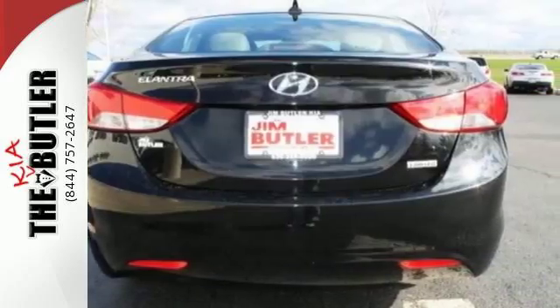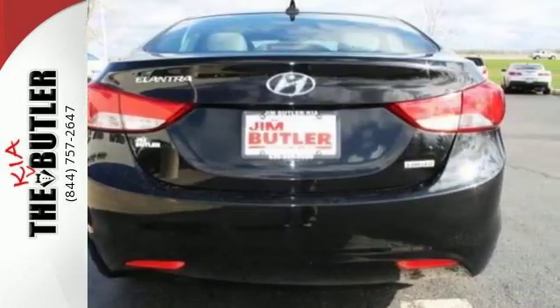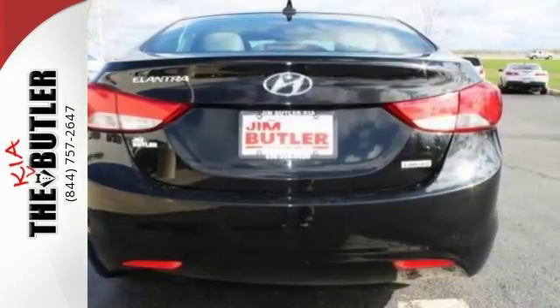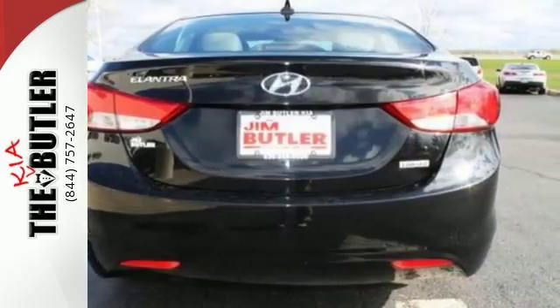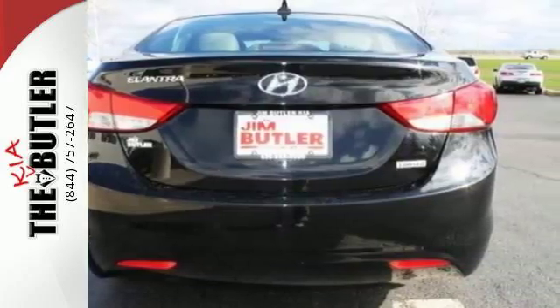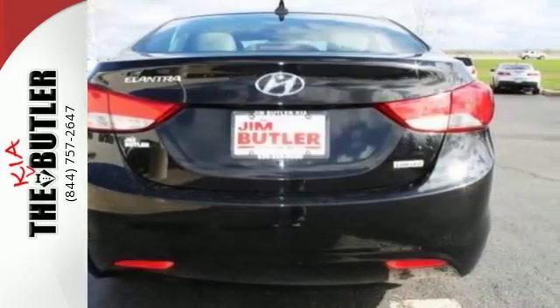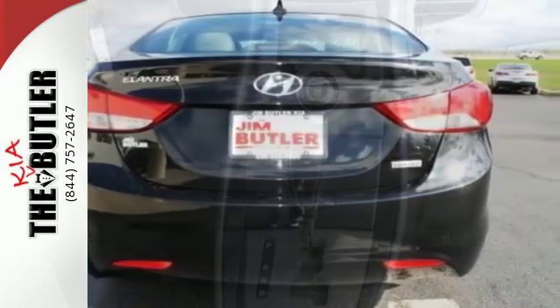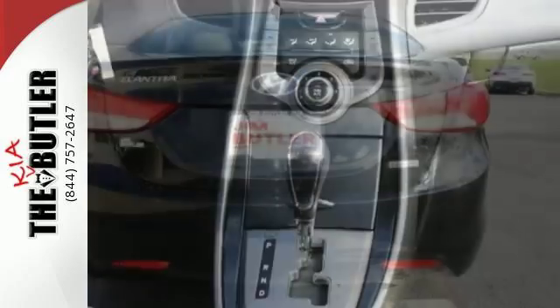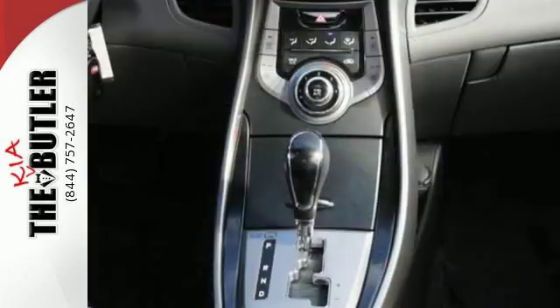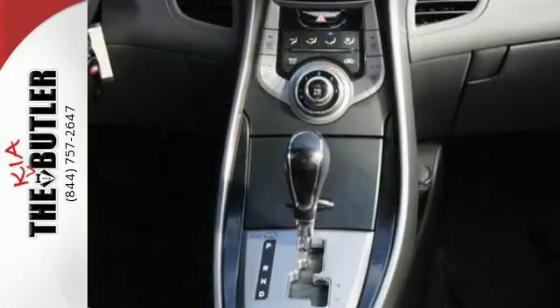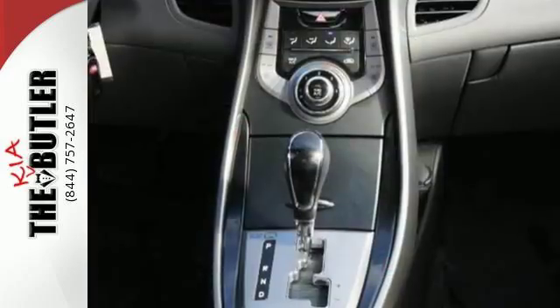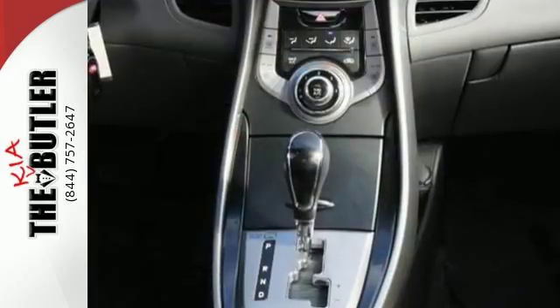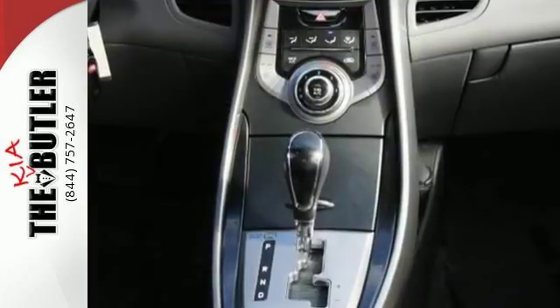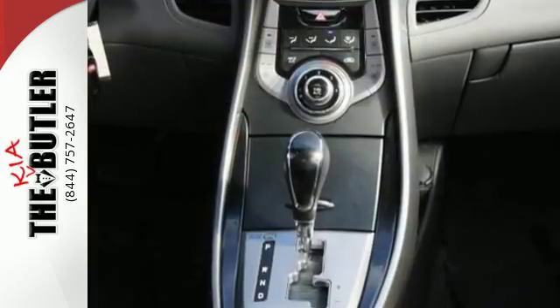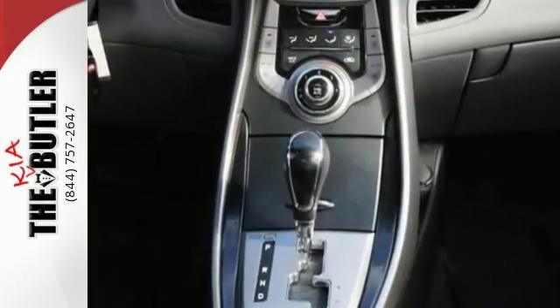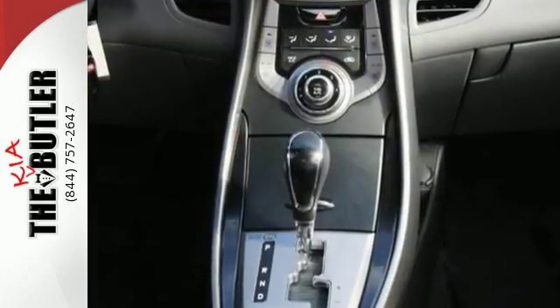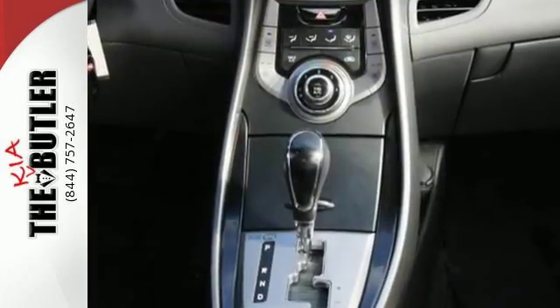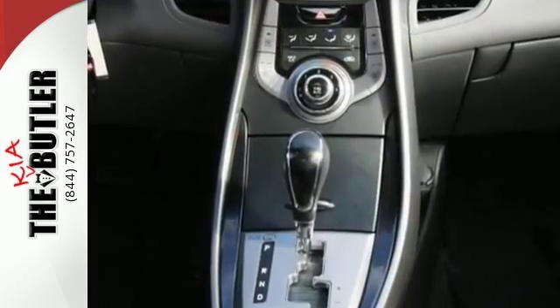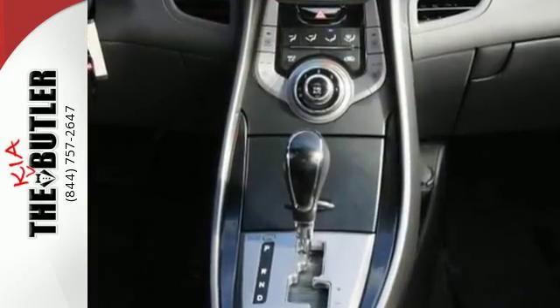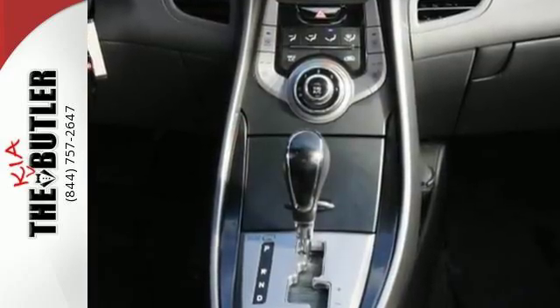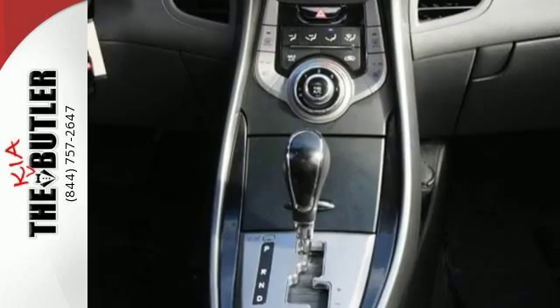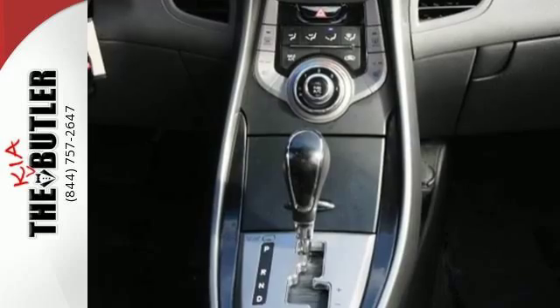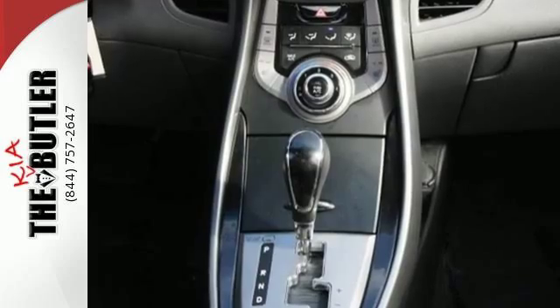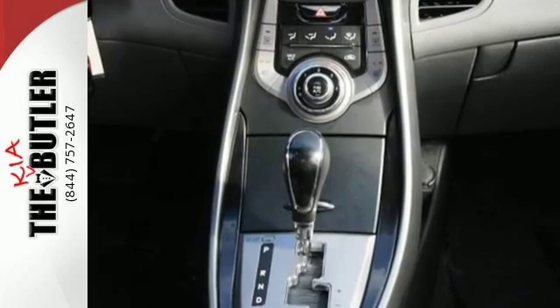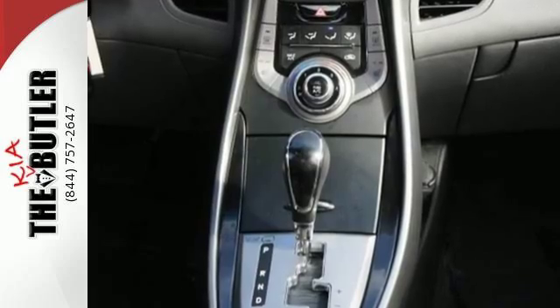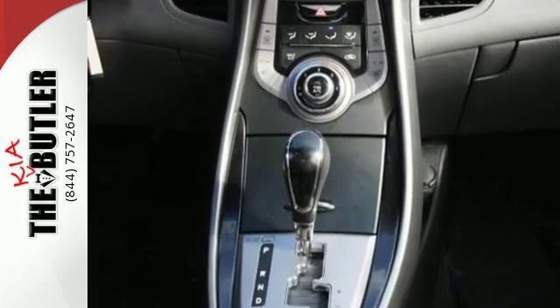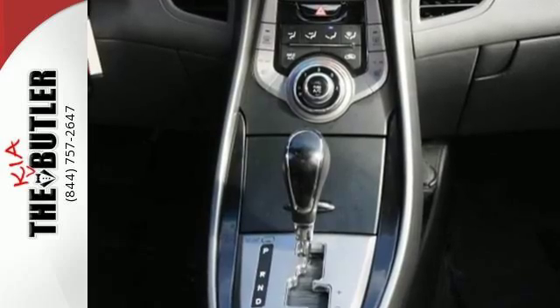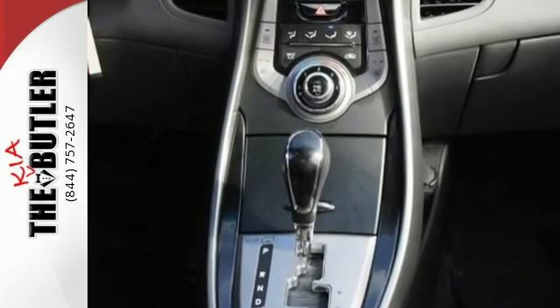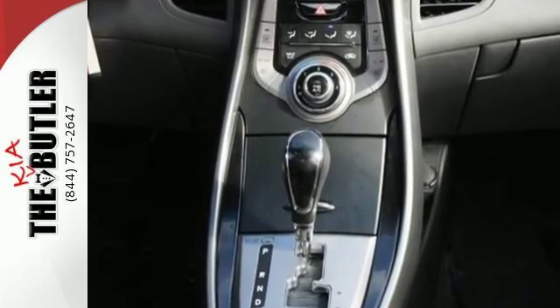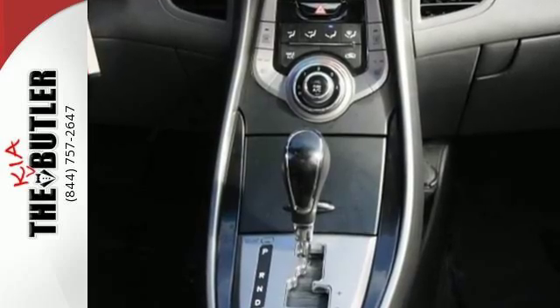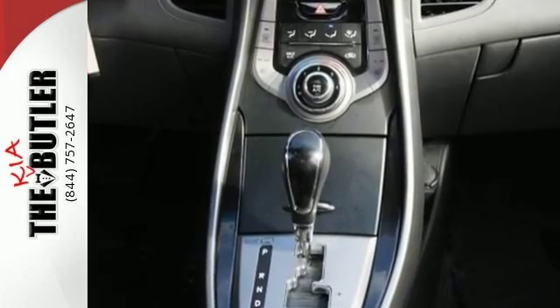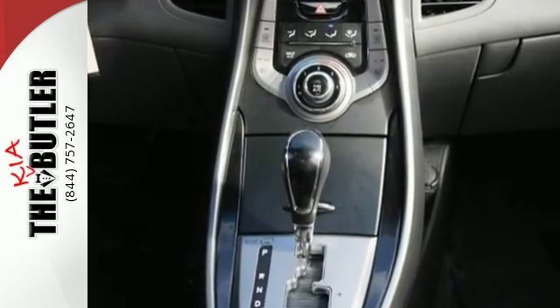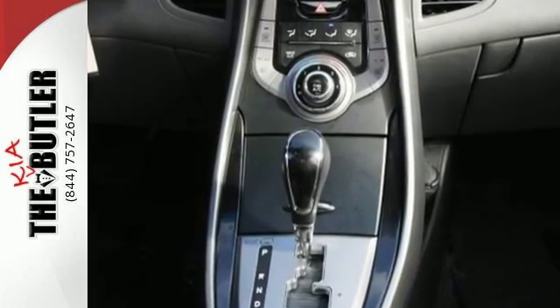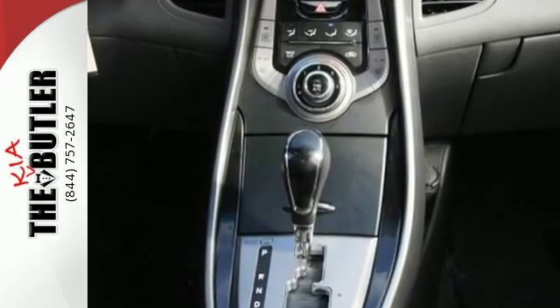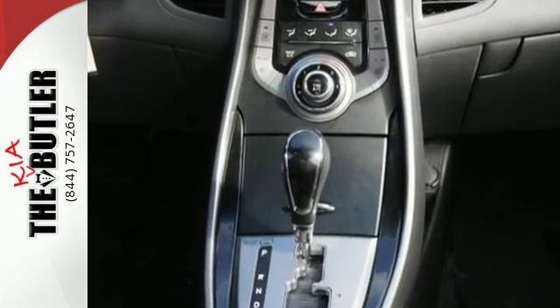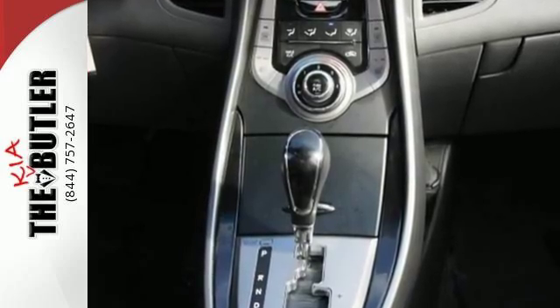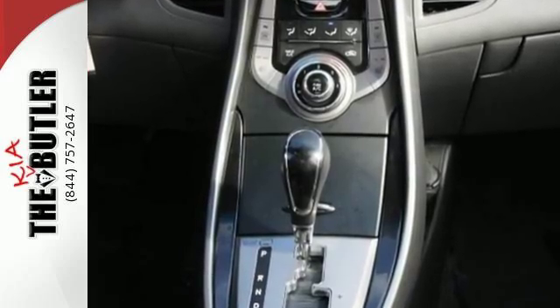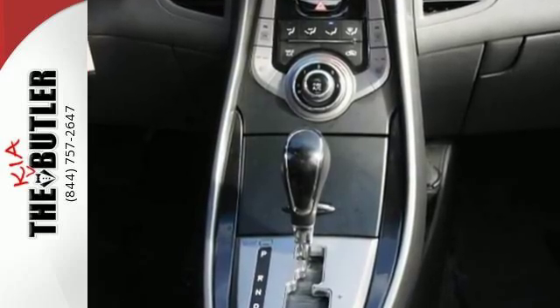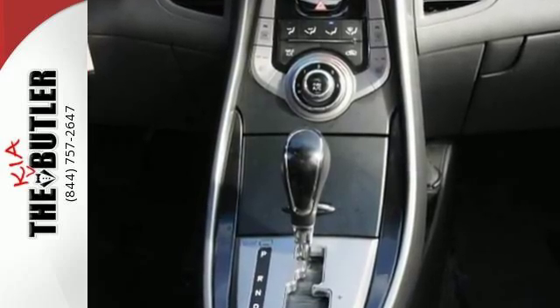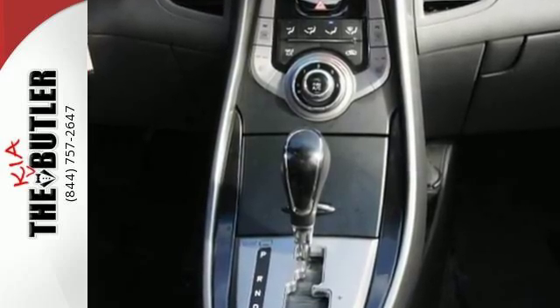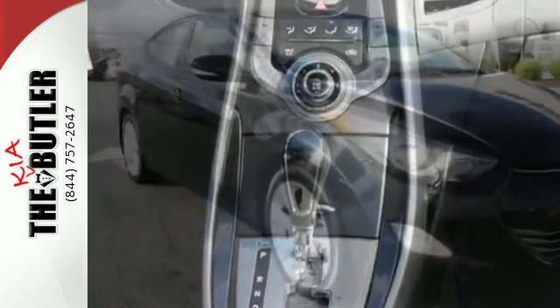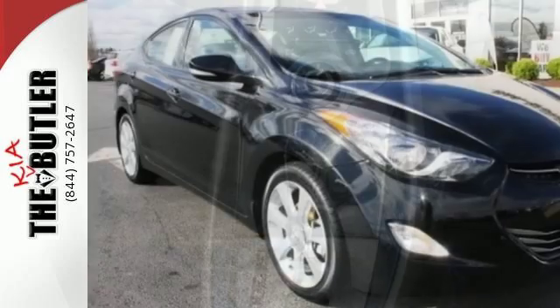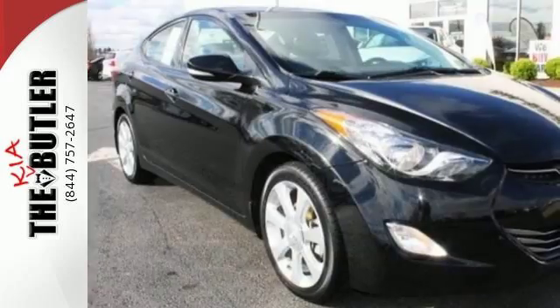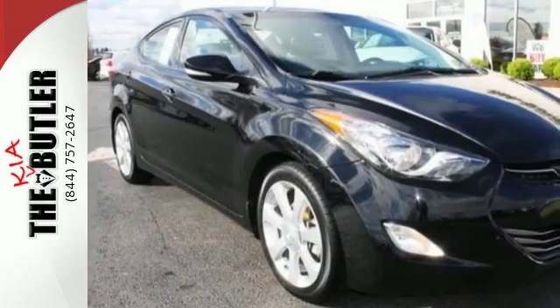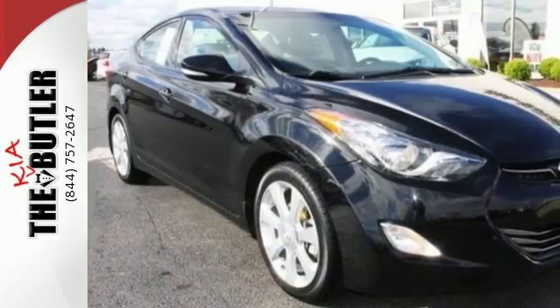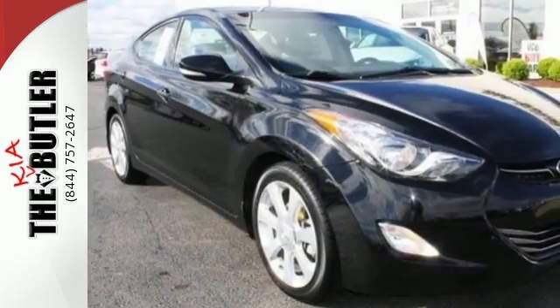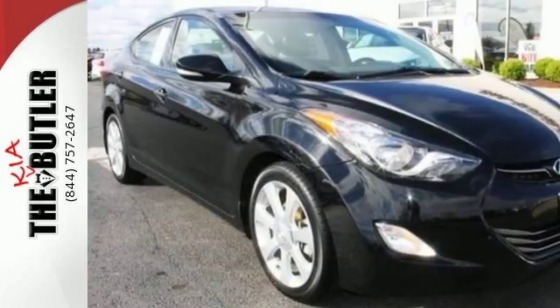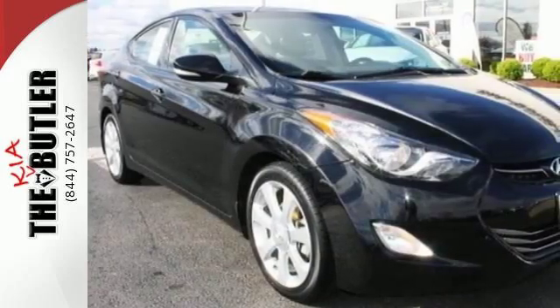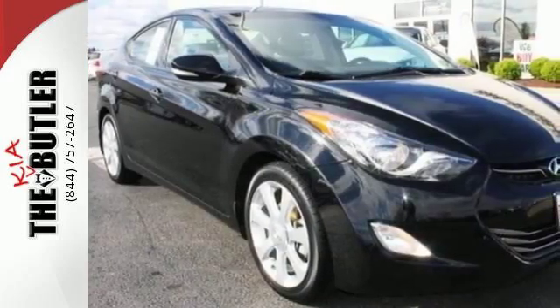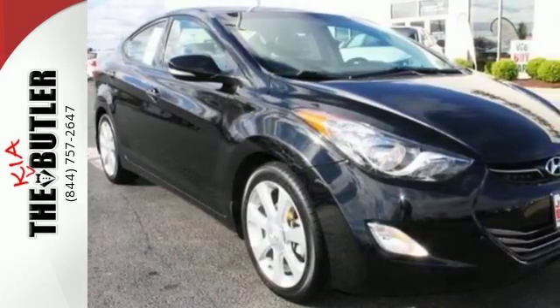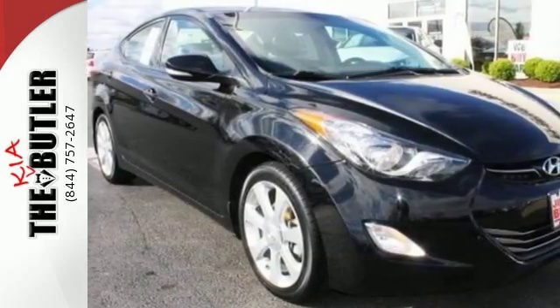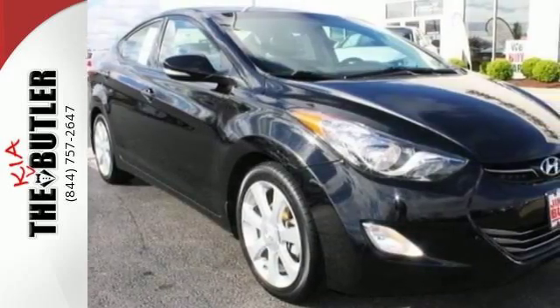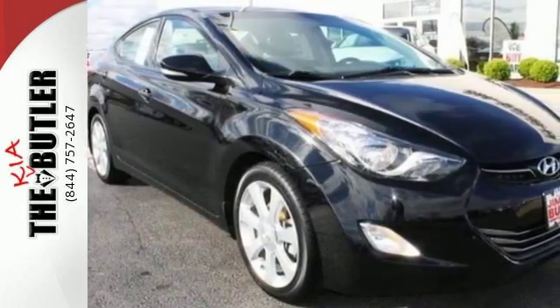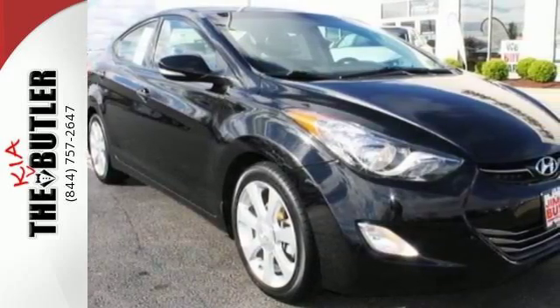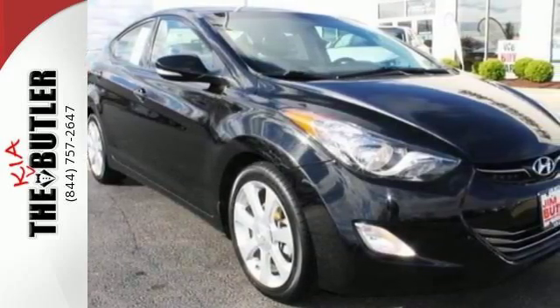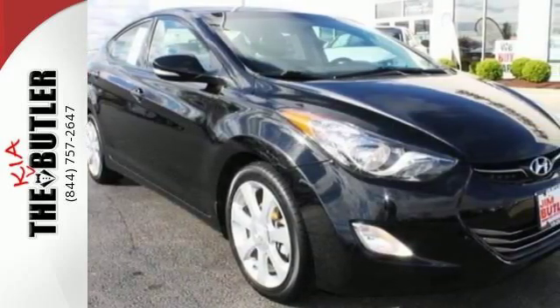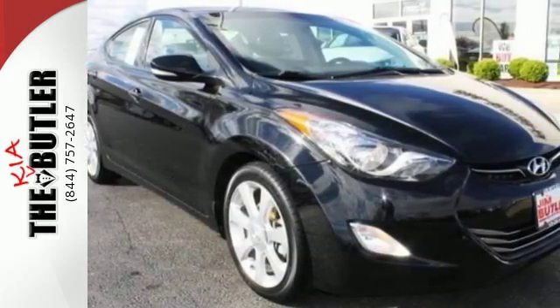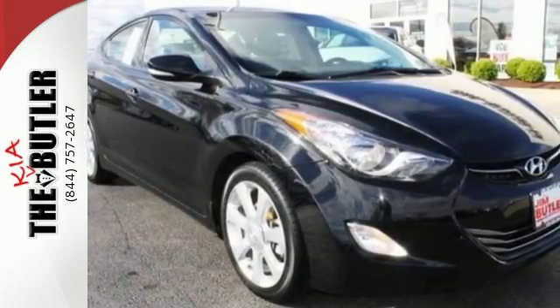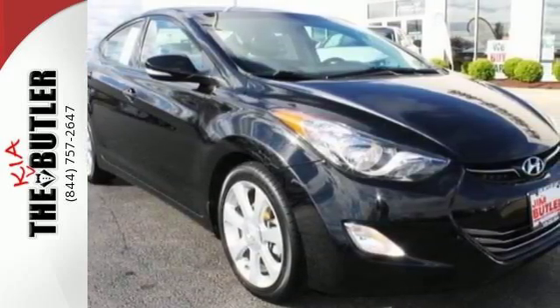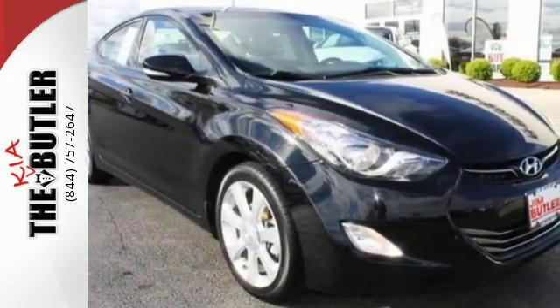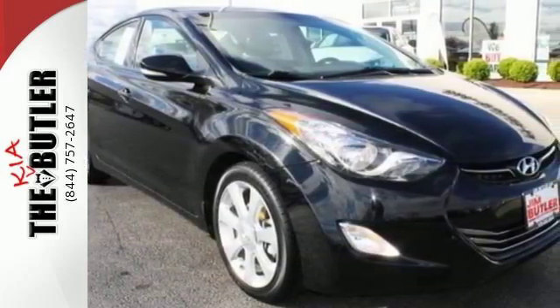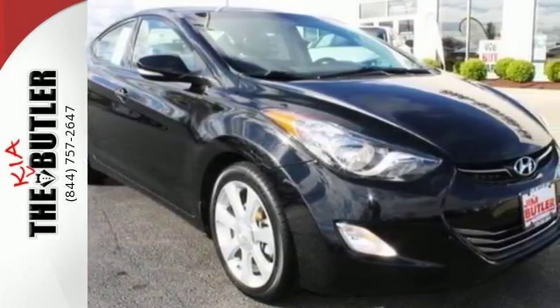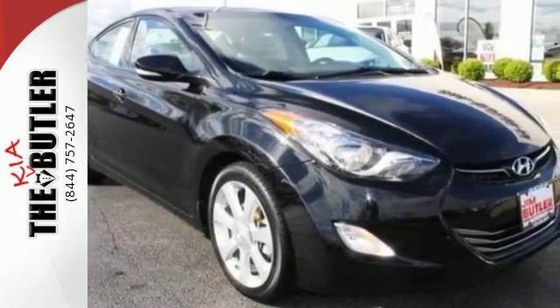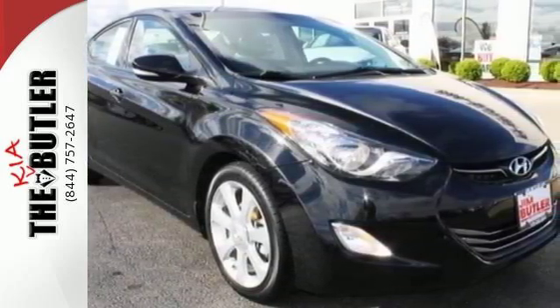It's sleek, stylish, and affordable — a perfect blend of both needs and wants. Come see this Elantra for yourself today.